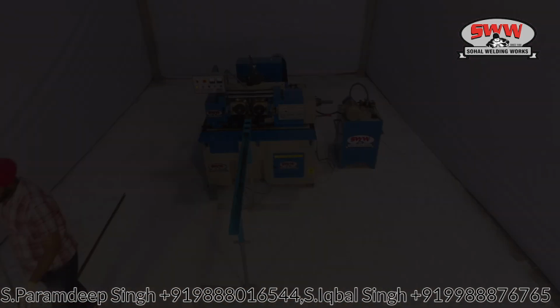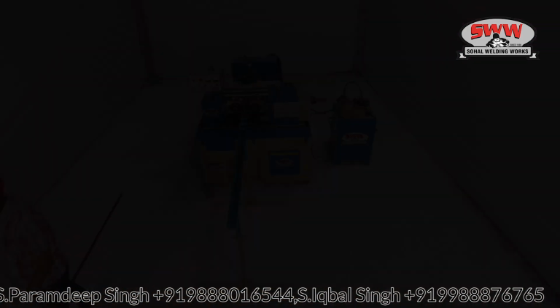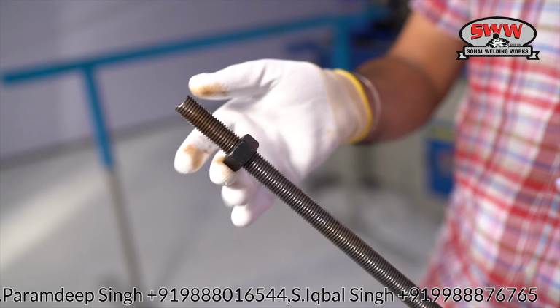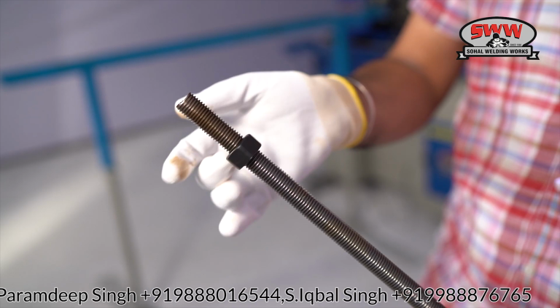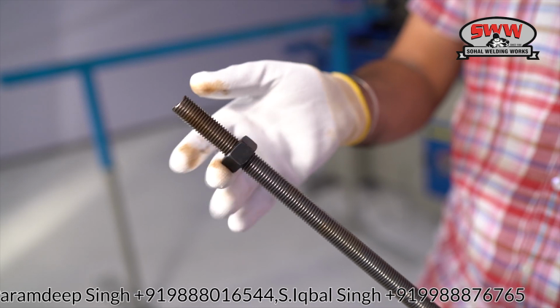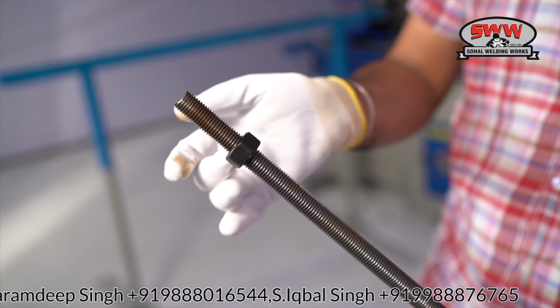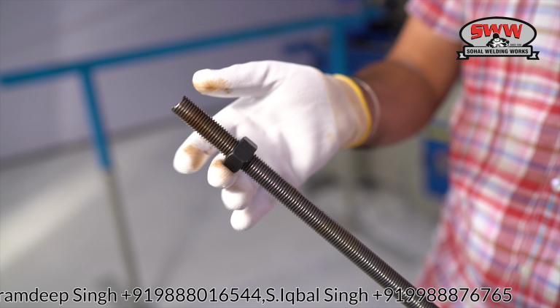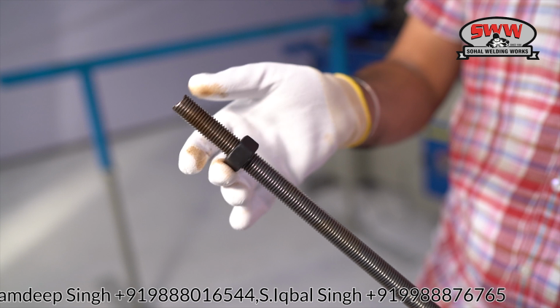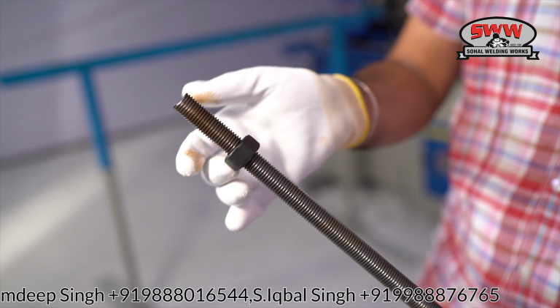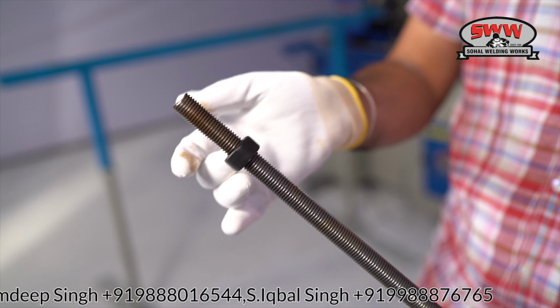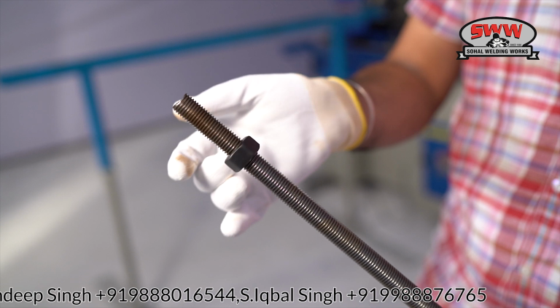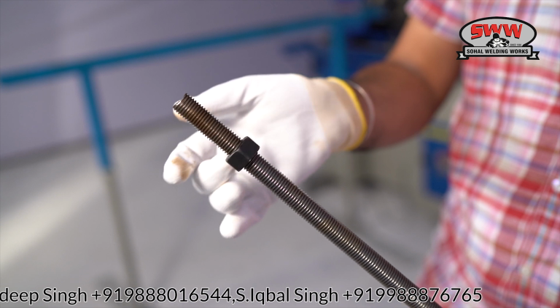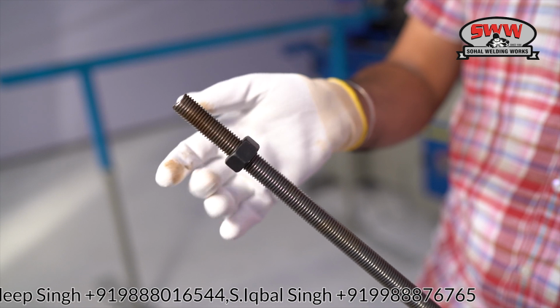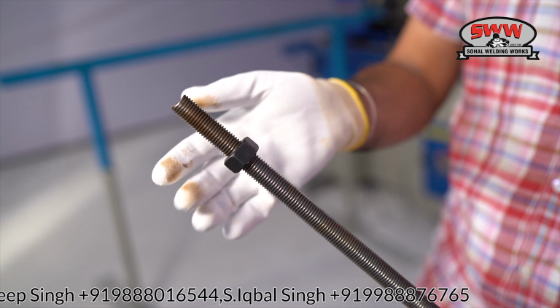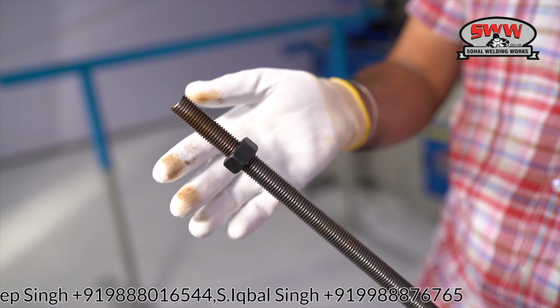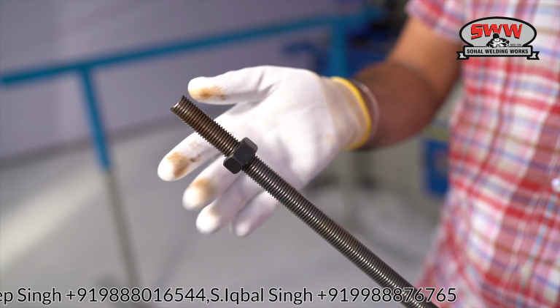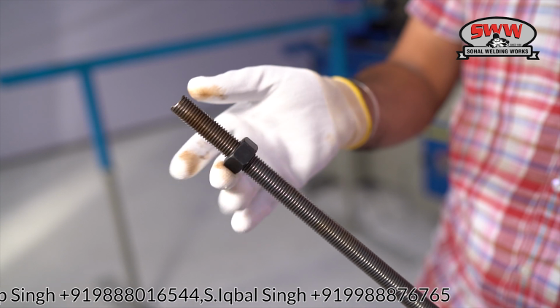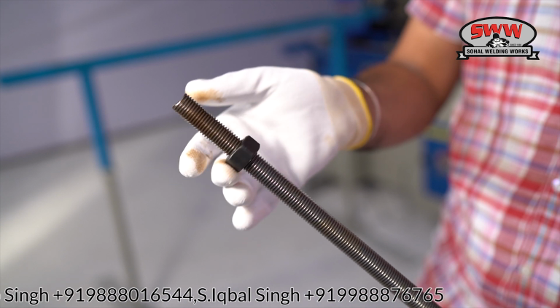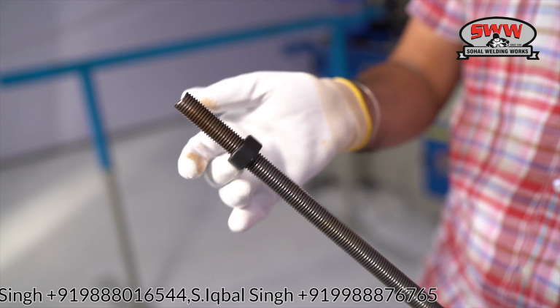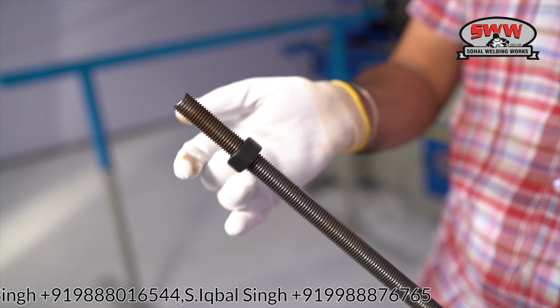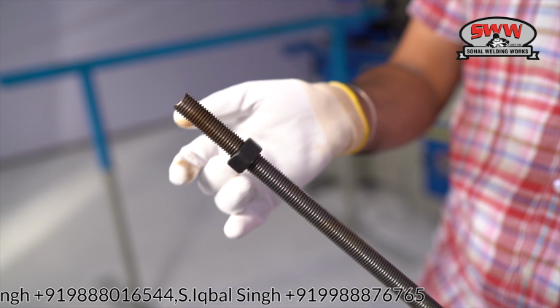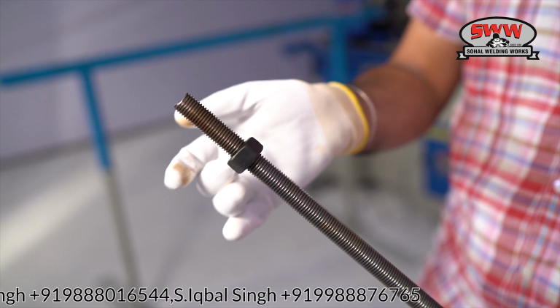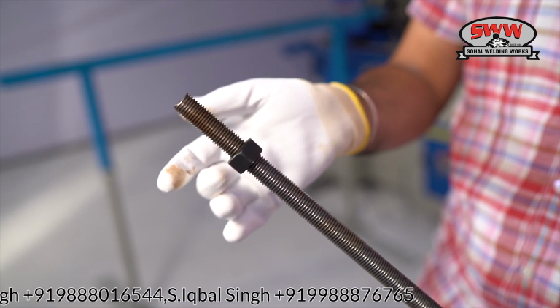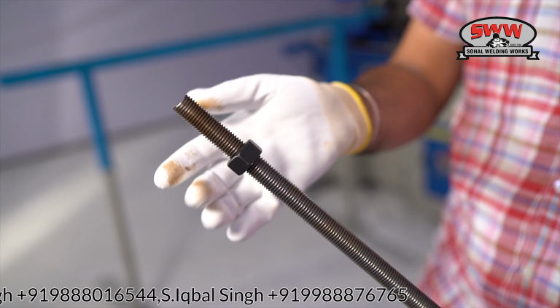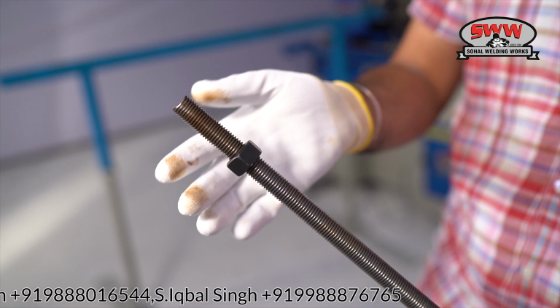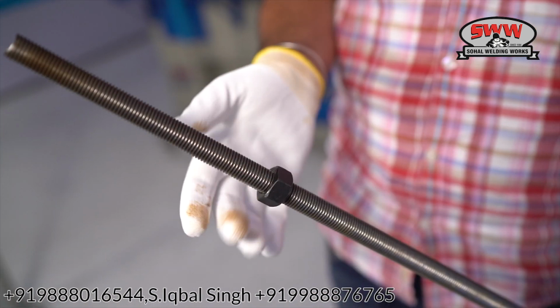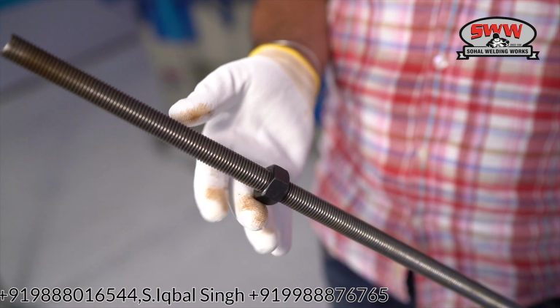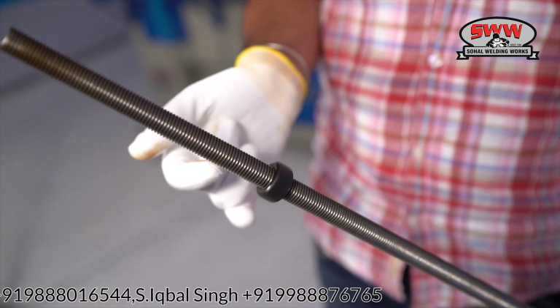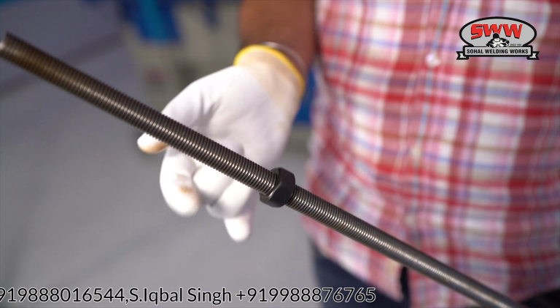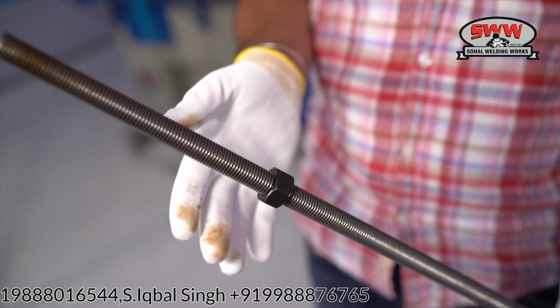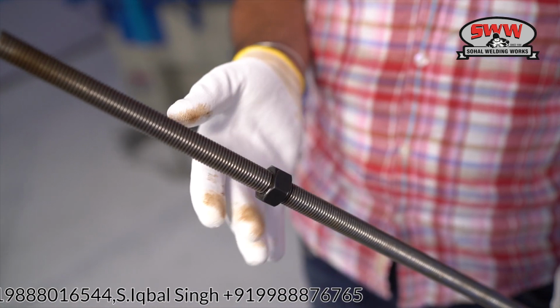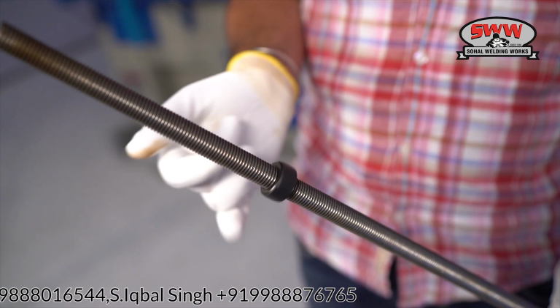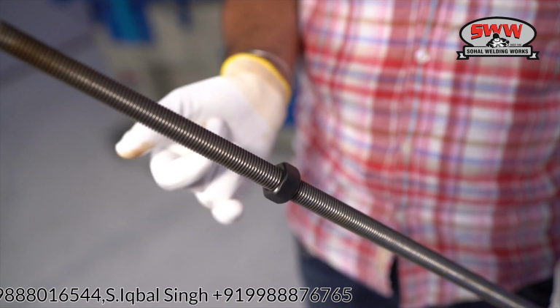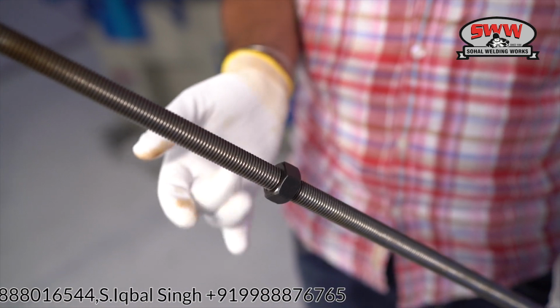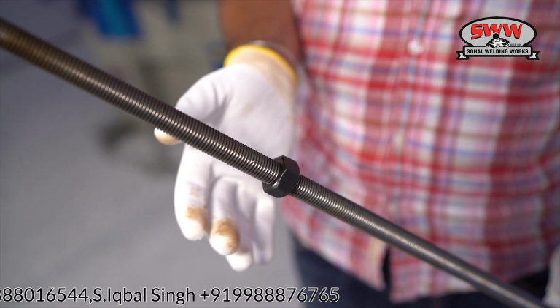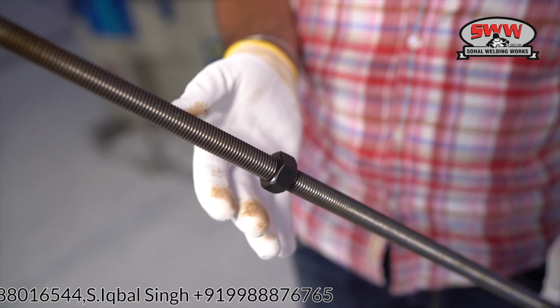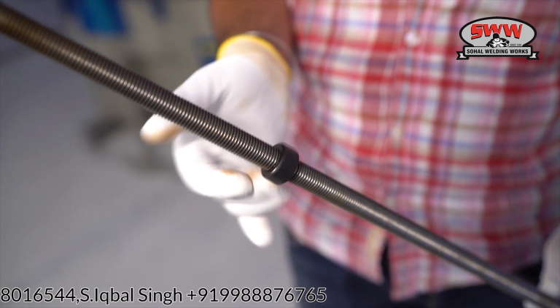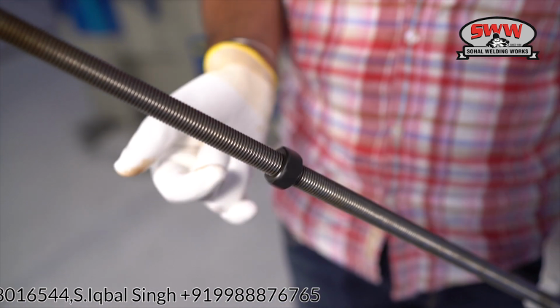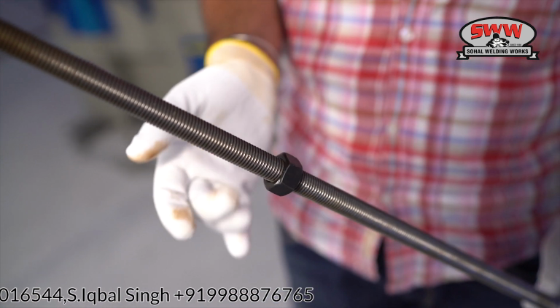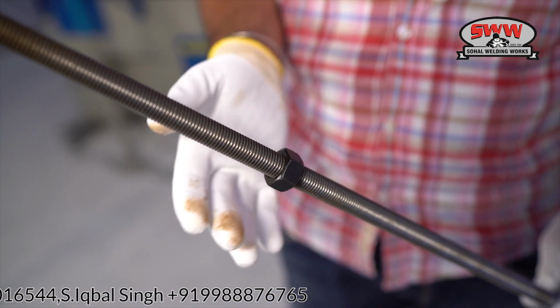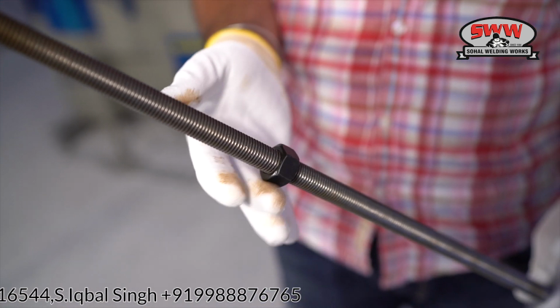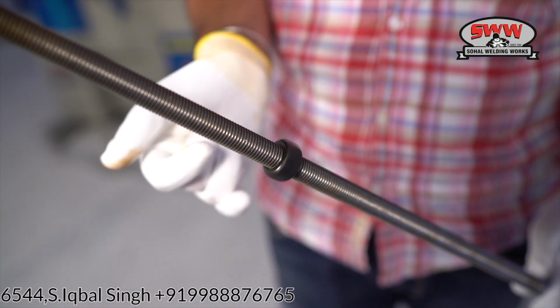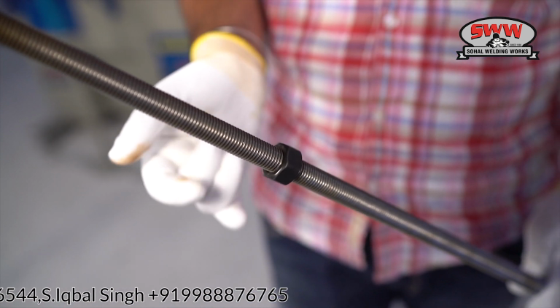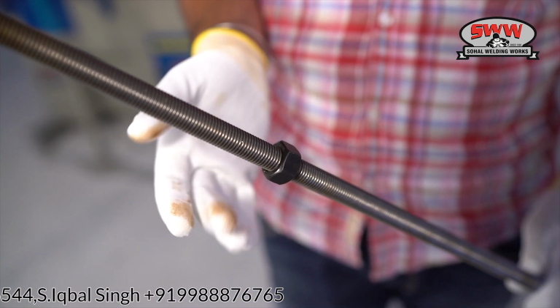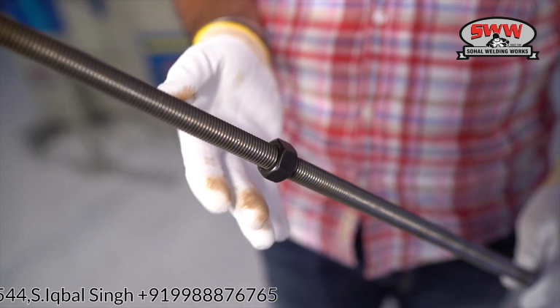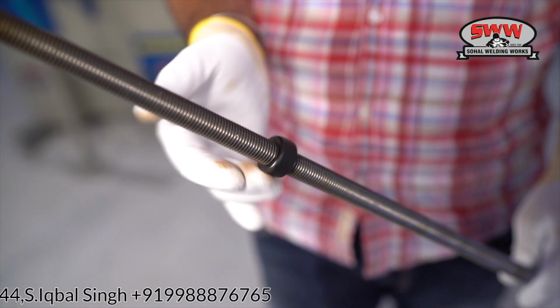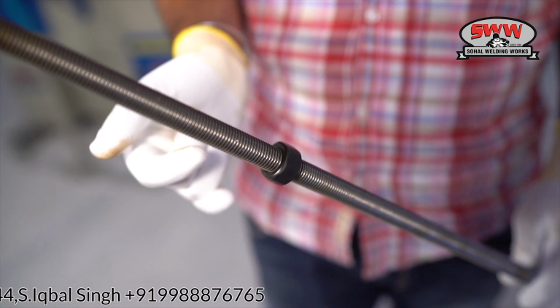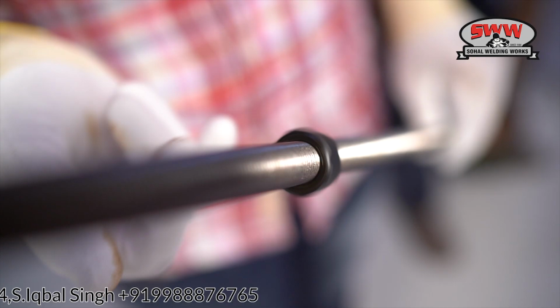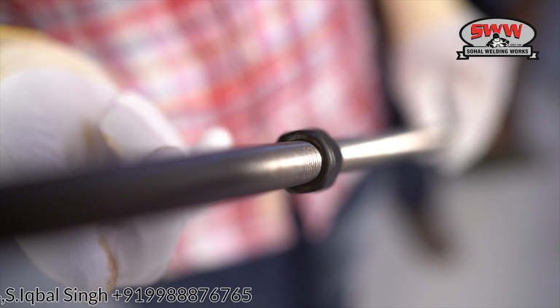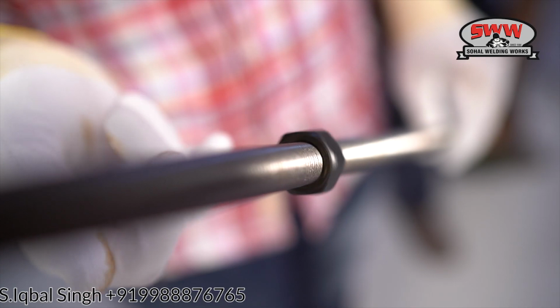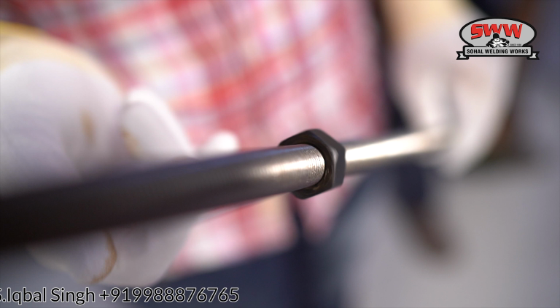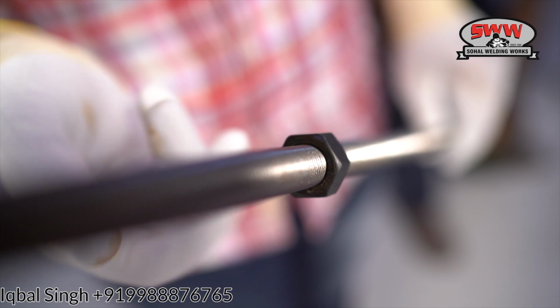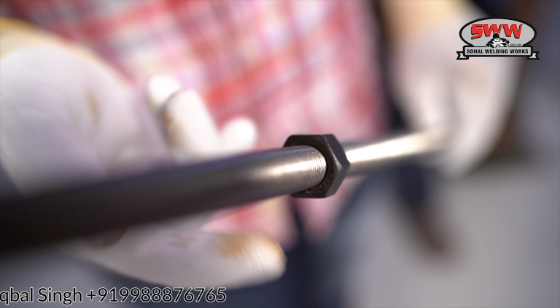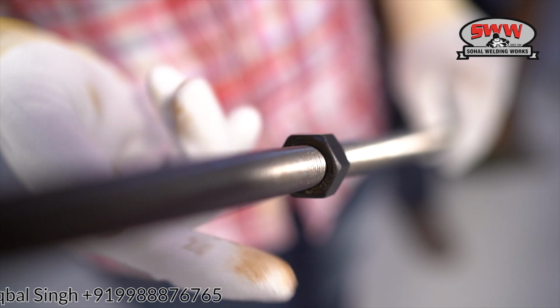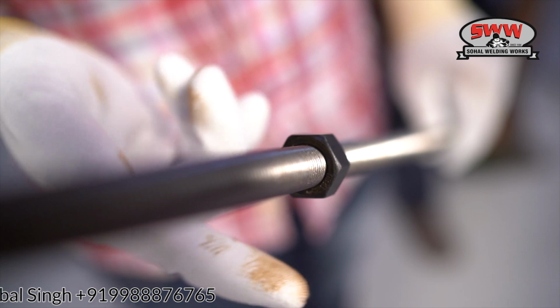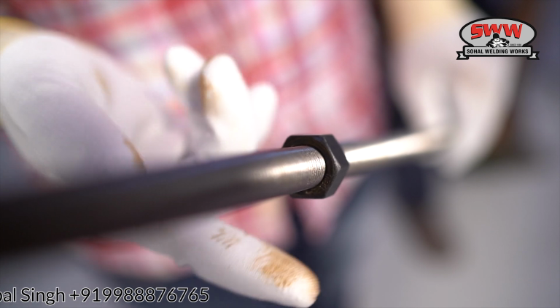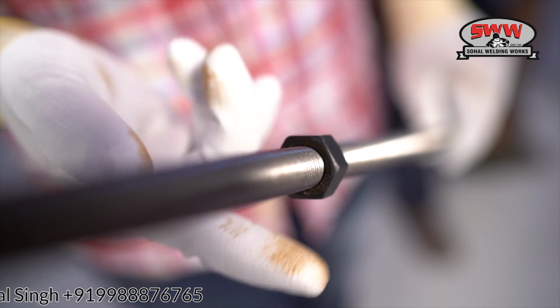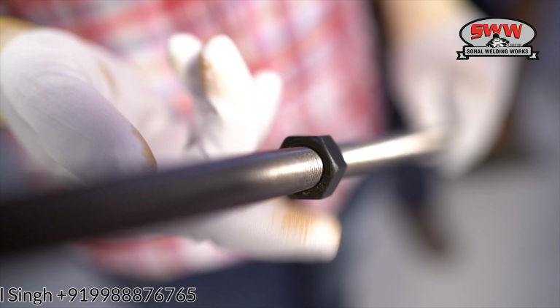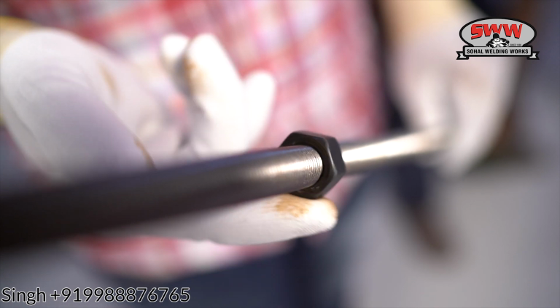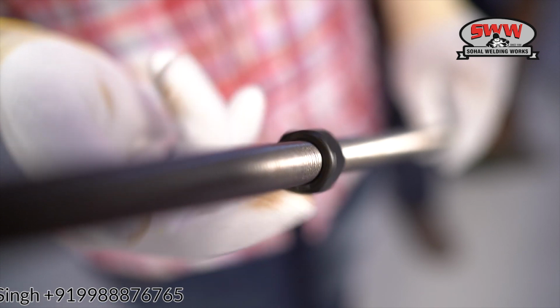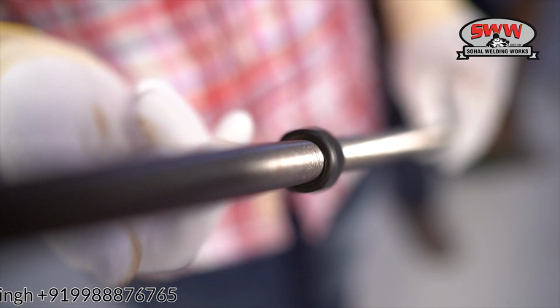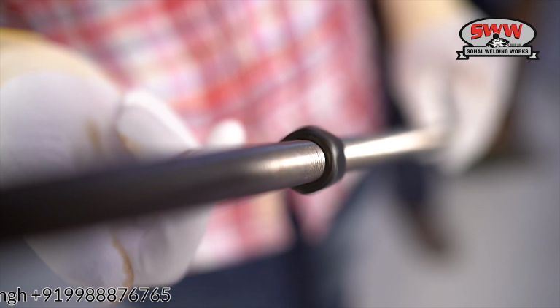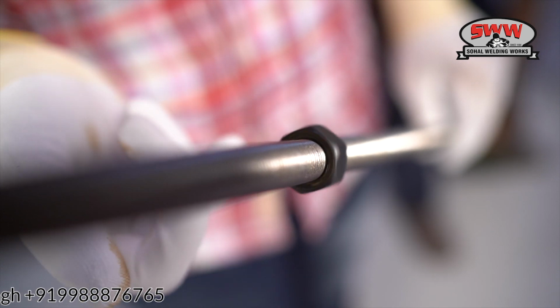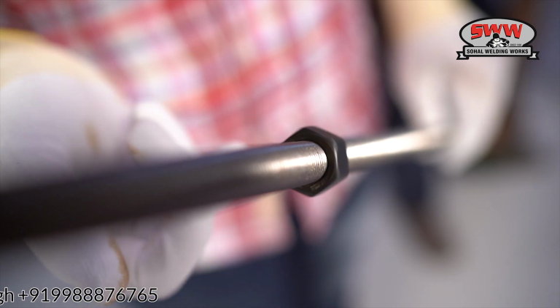Threaded rod or threaded bar can be made and used in various sizes and lengths according to the application.